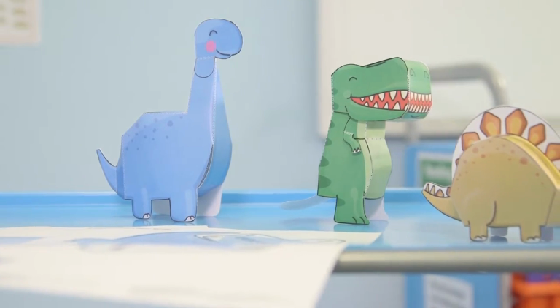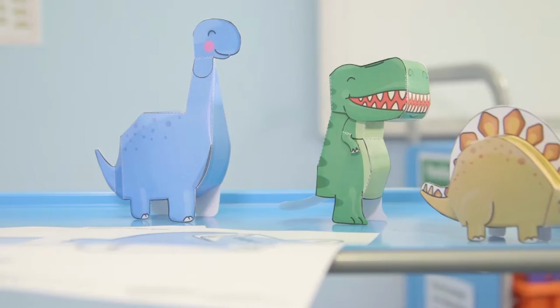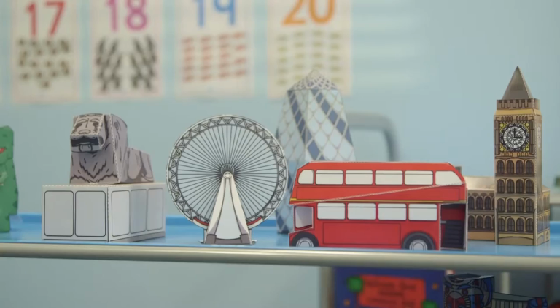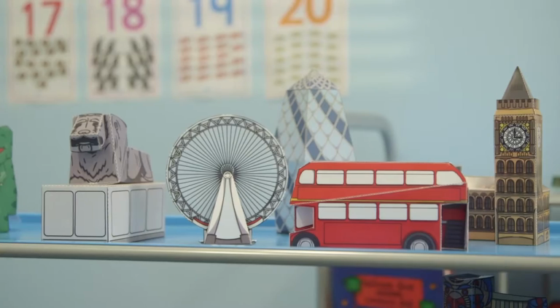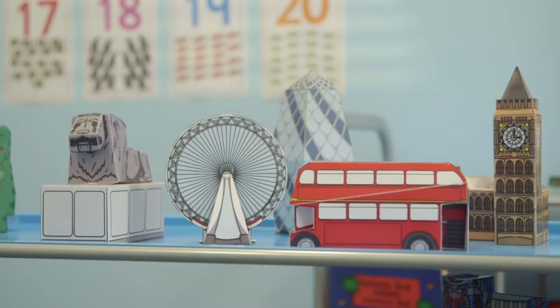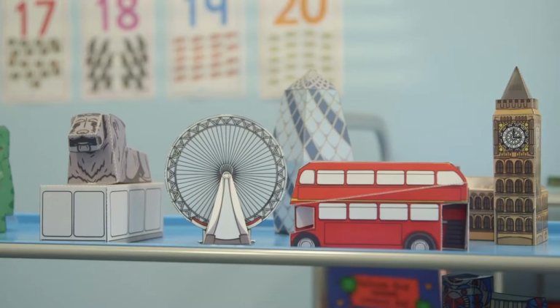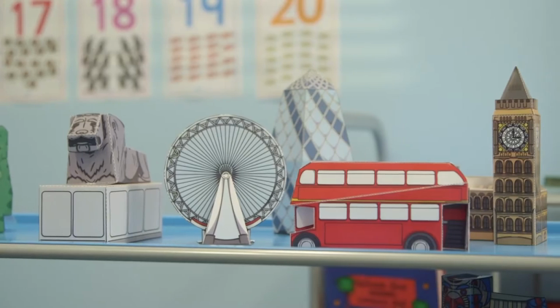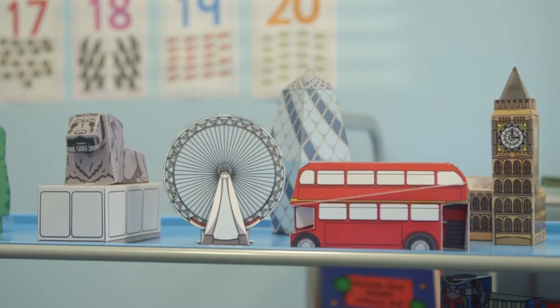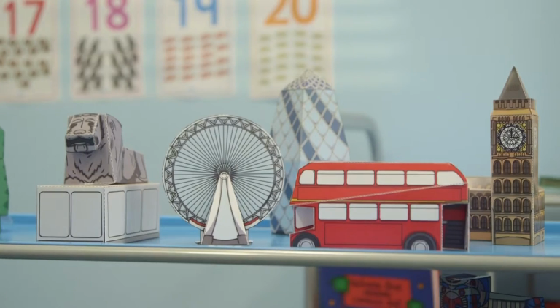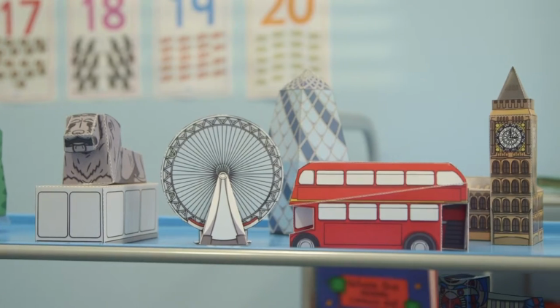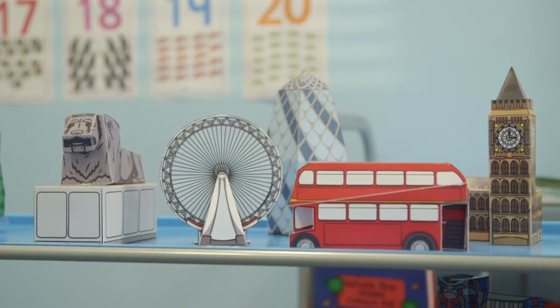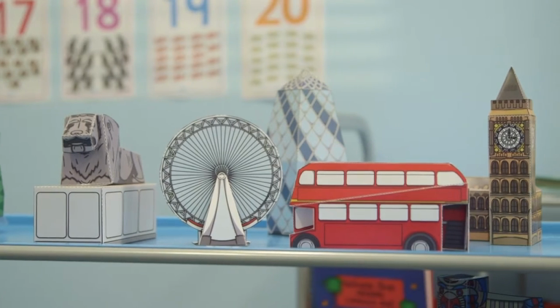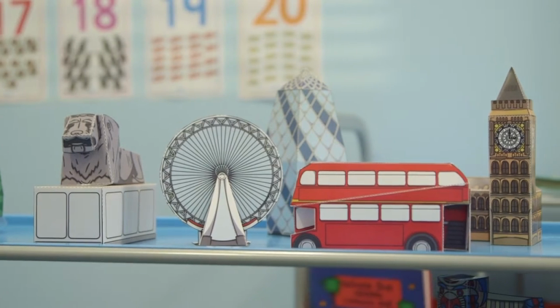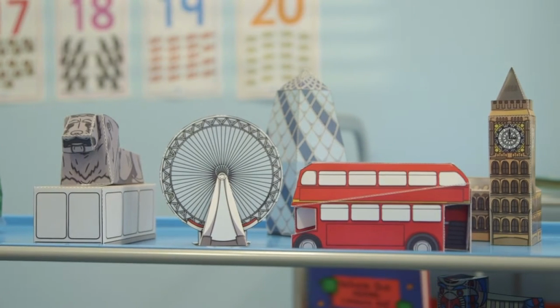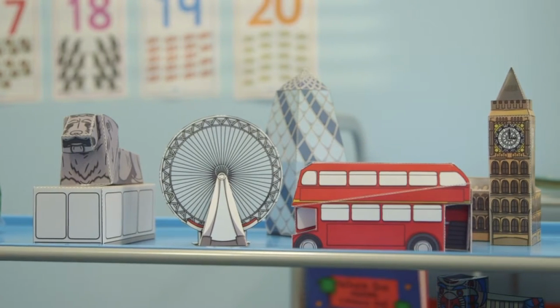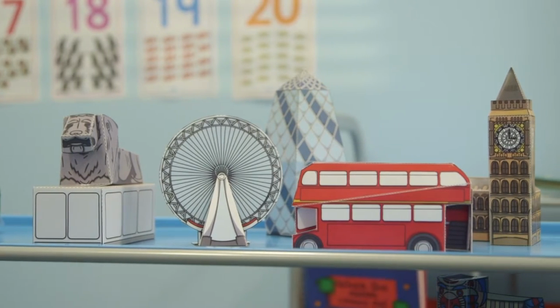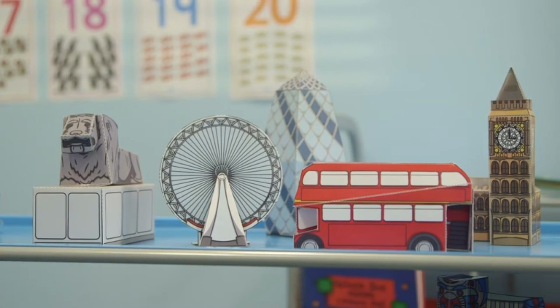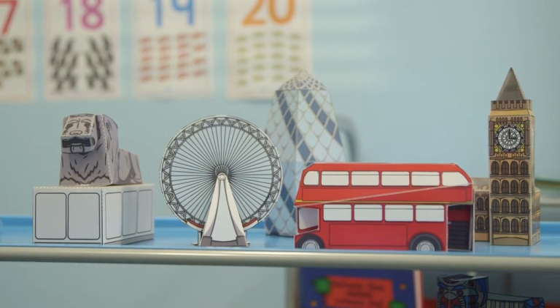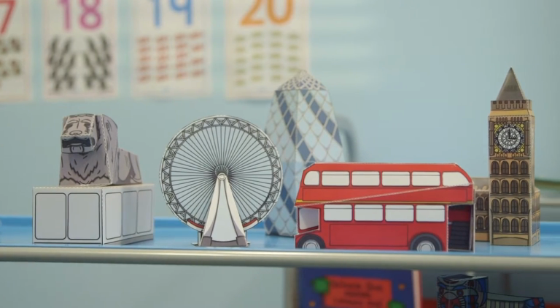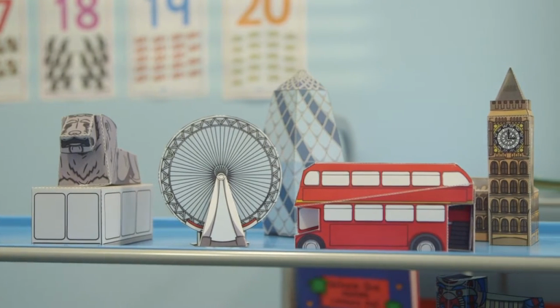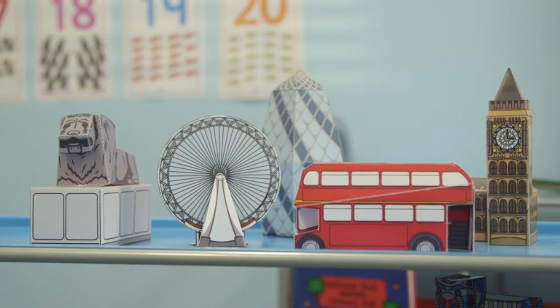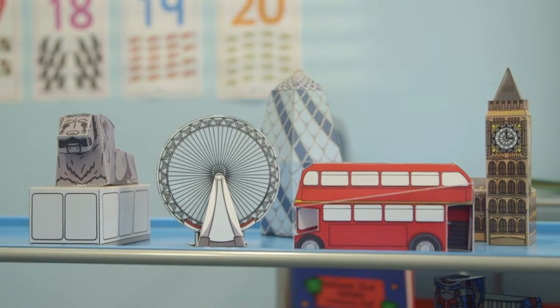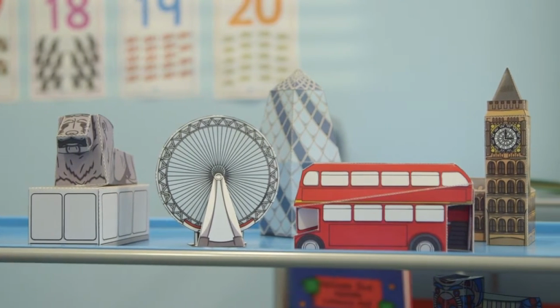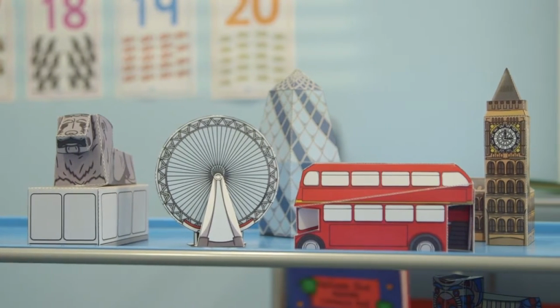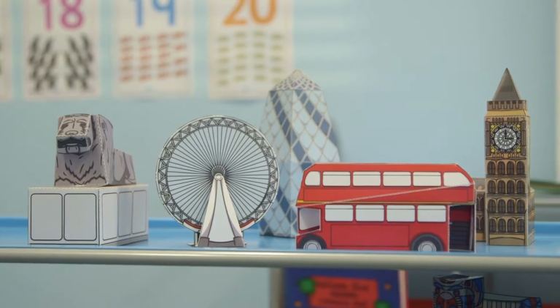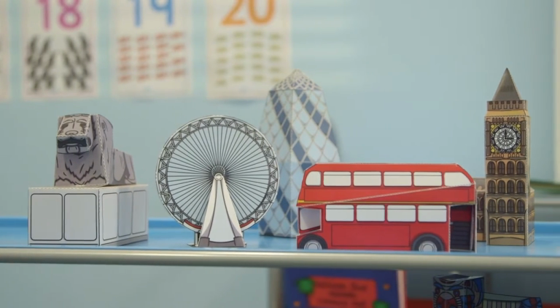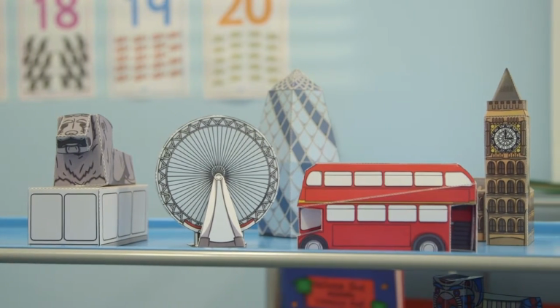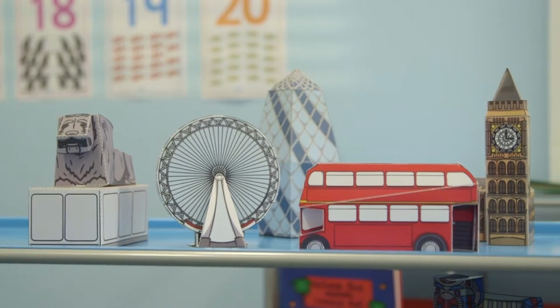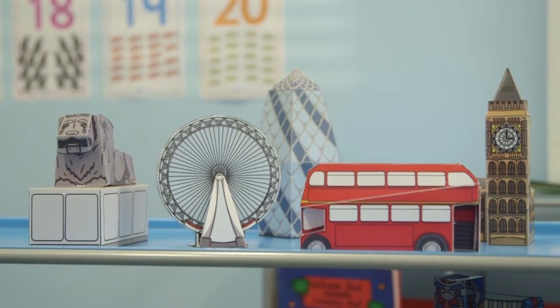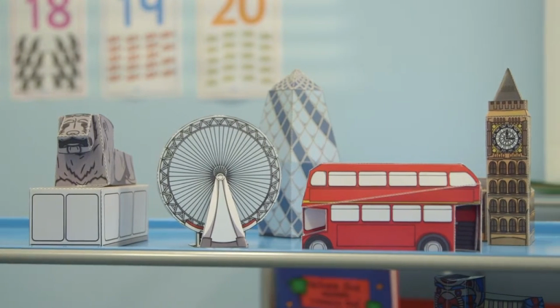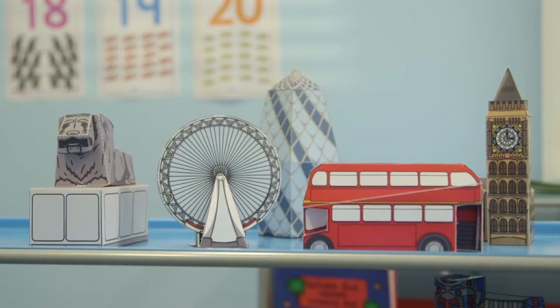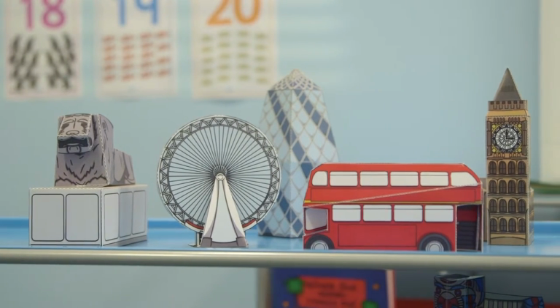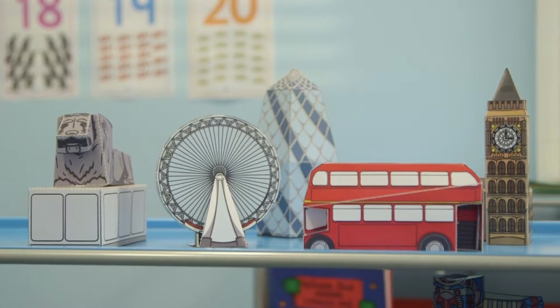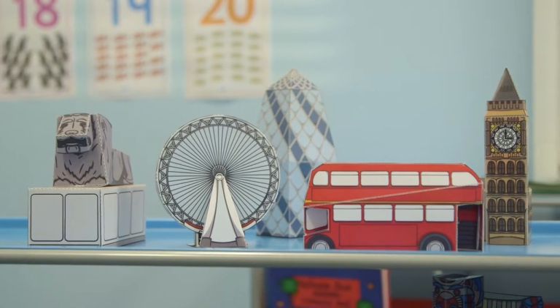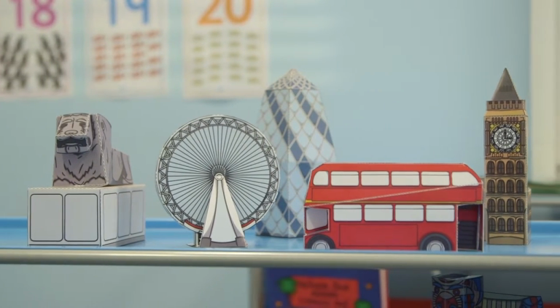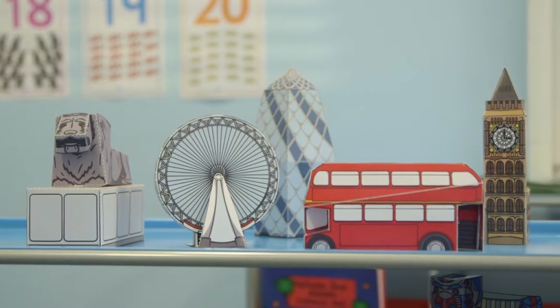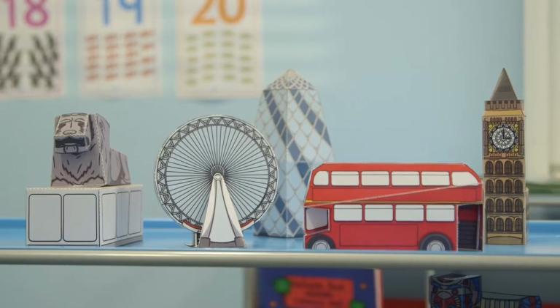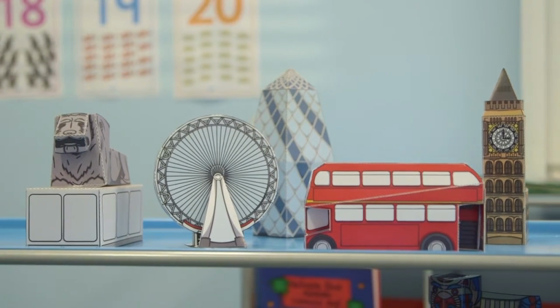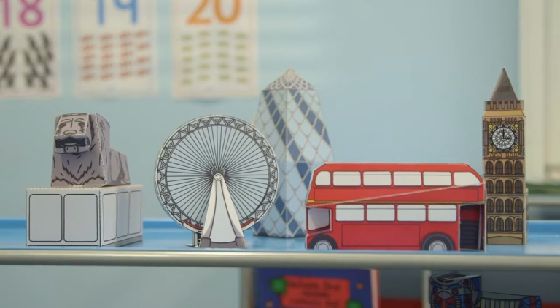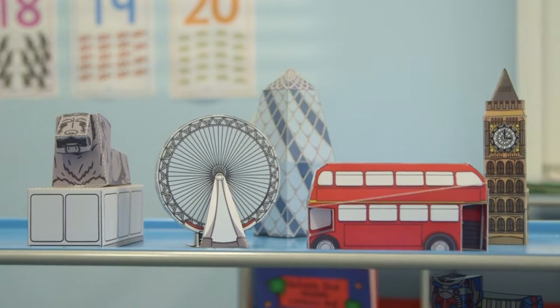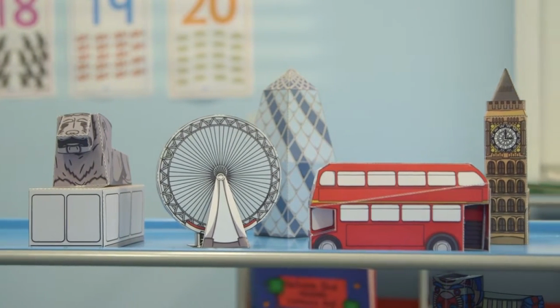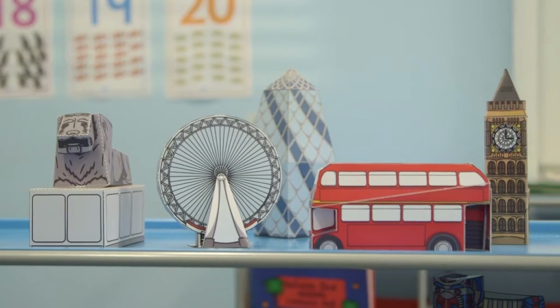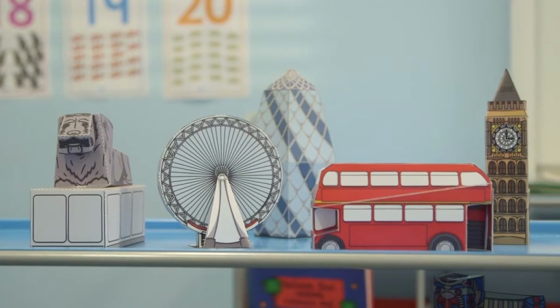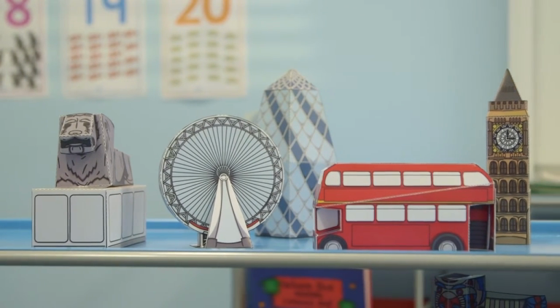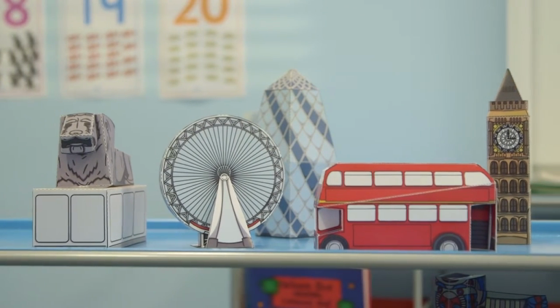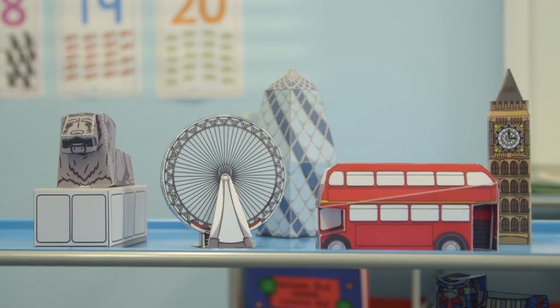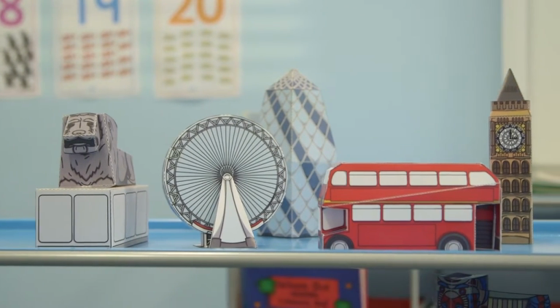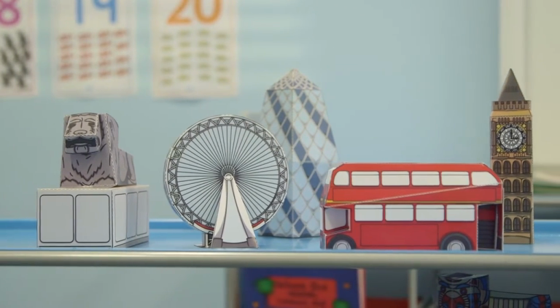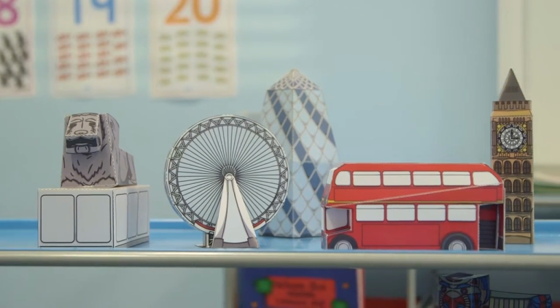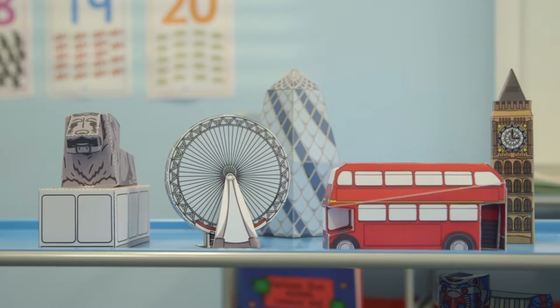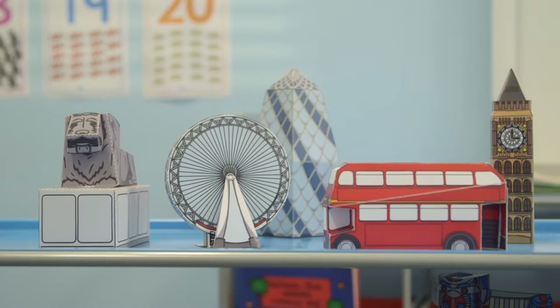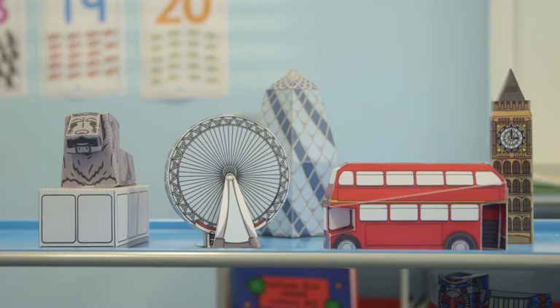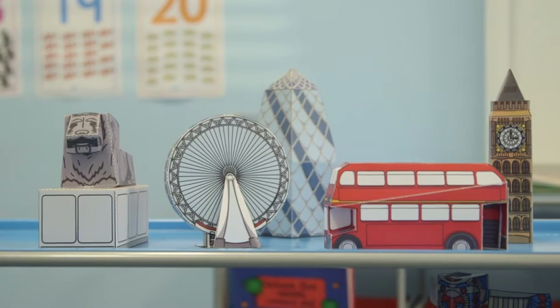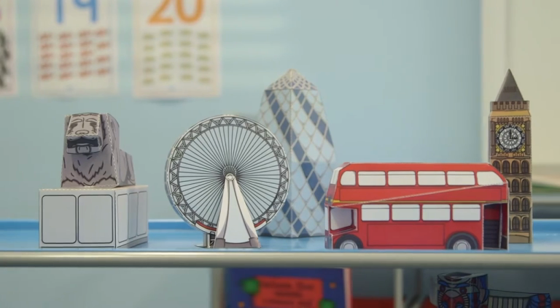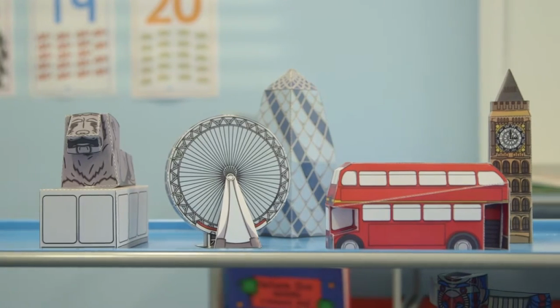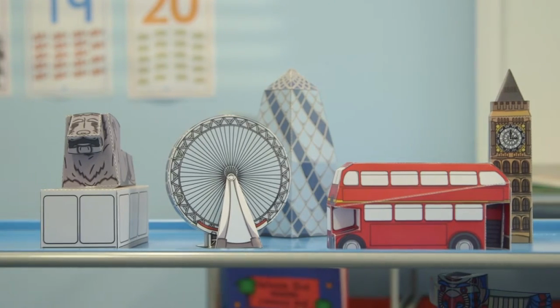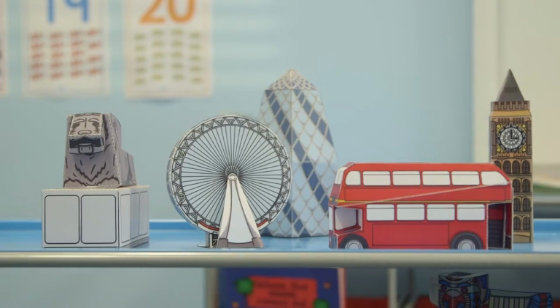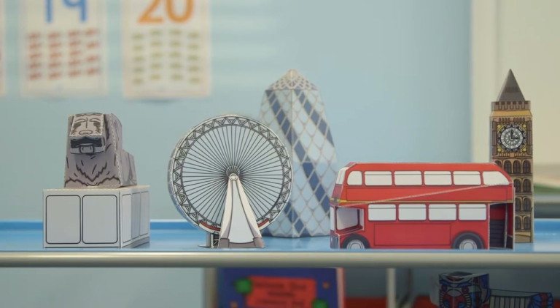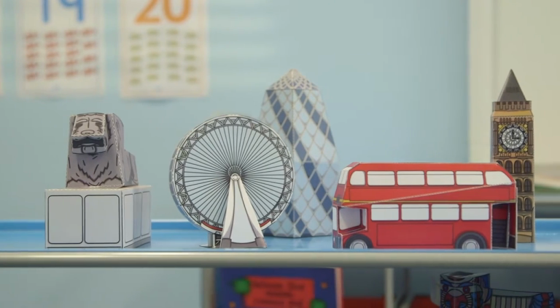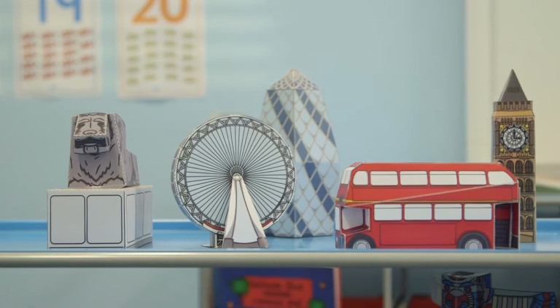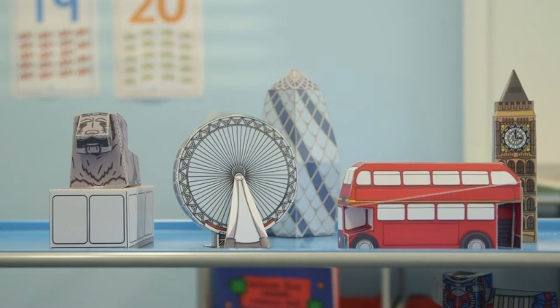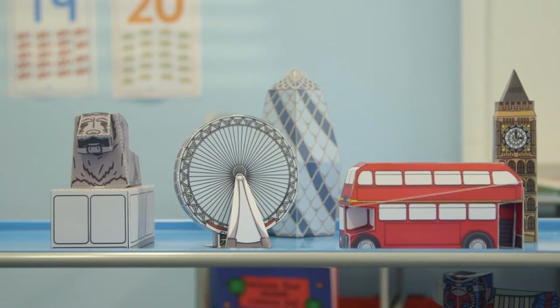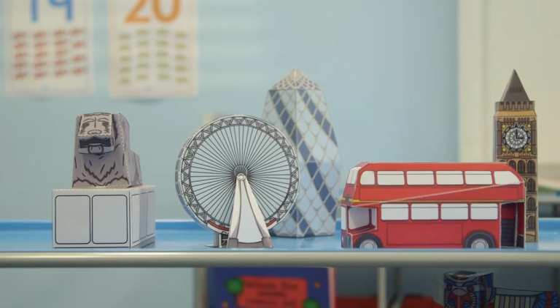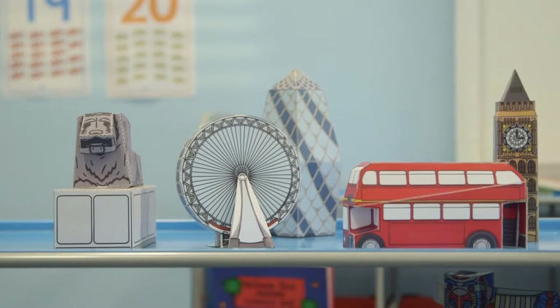Using our London paper based models you can explore the main London landmarks along with creating a fabulous 3D map with your class.